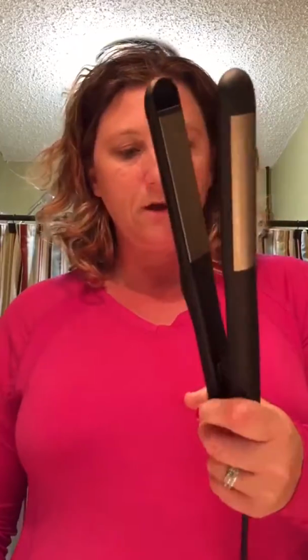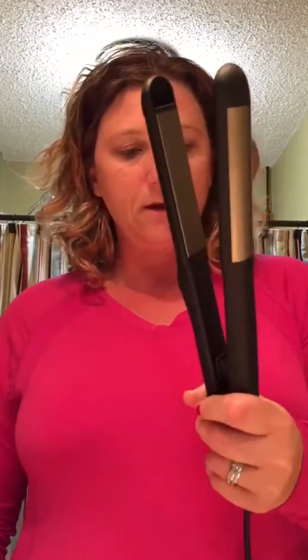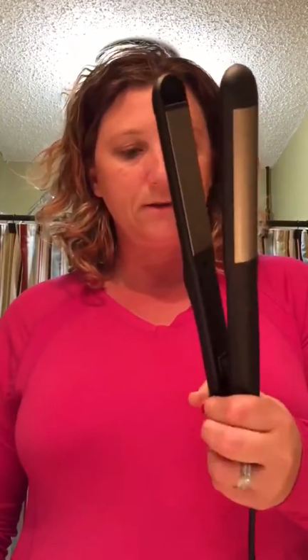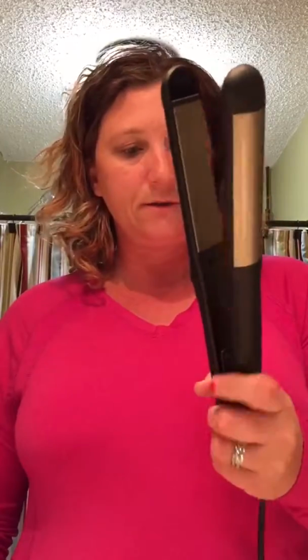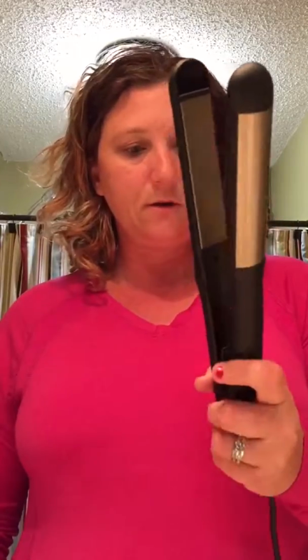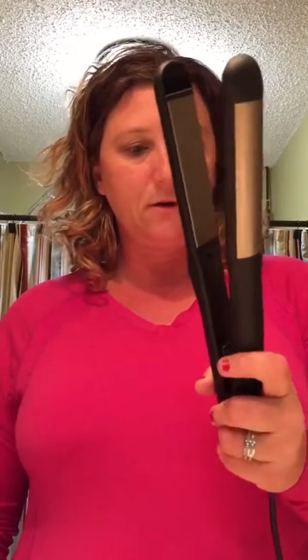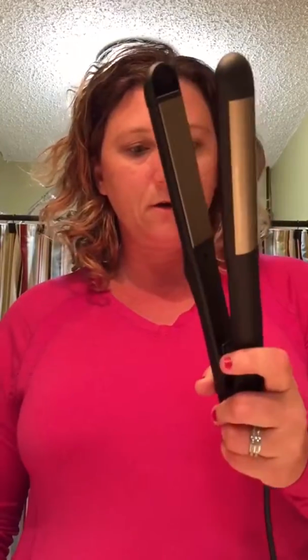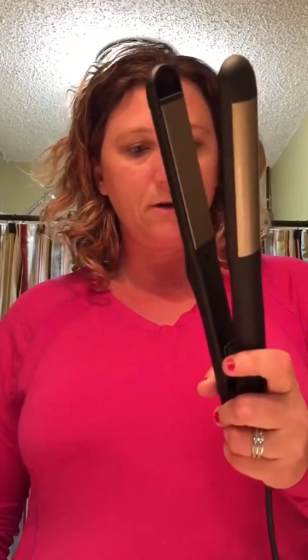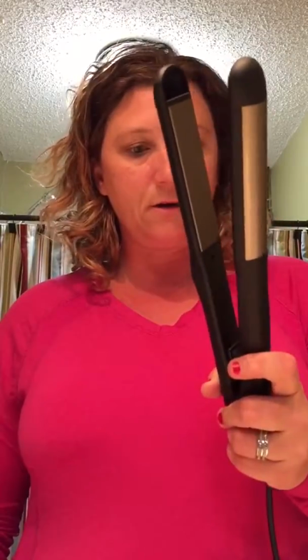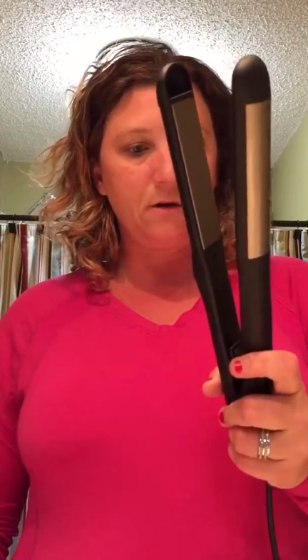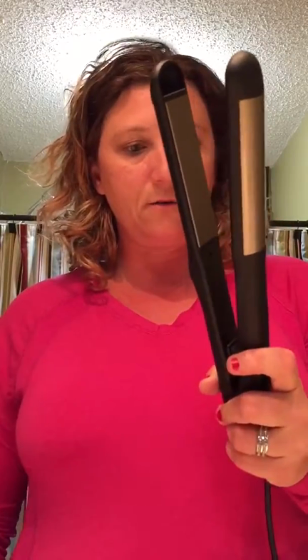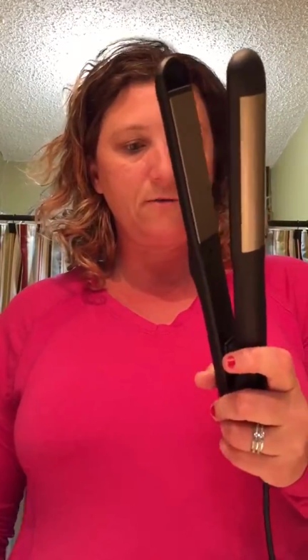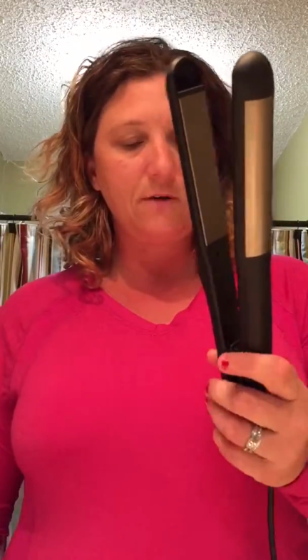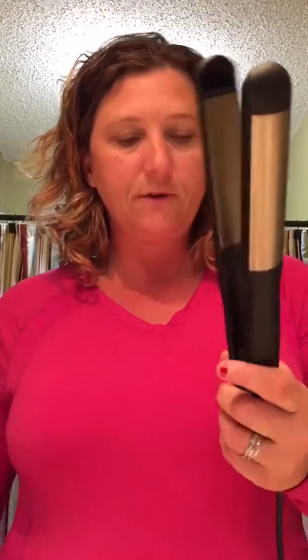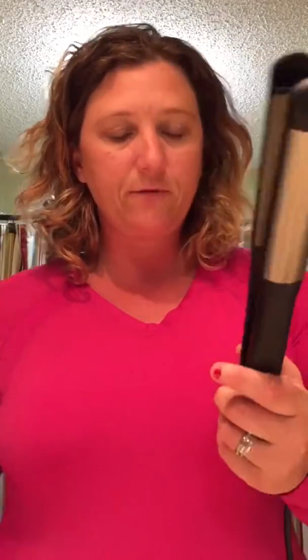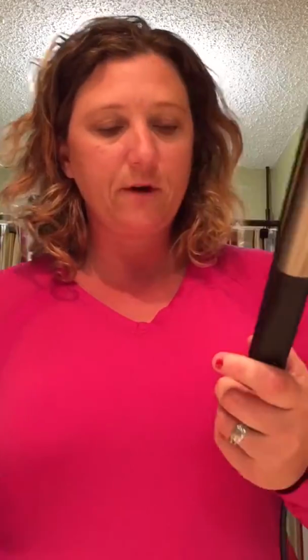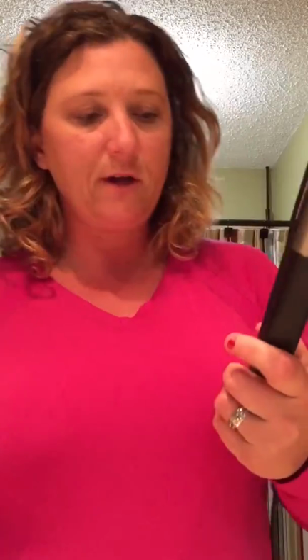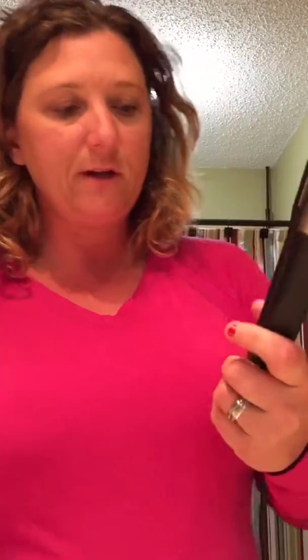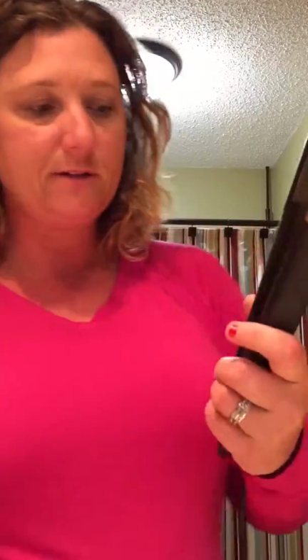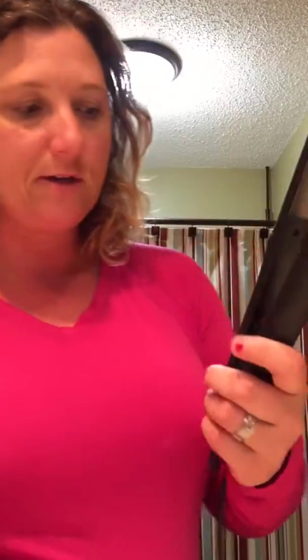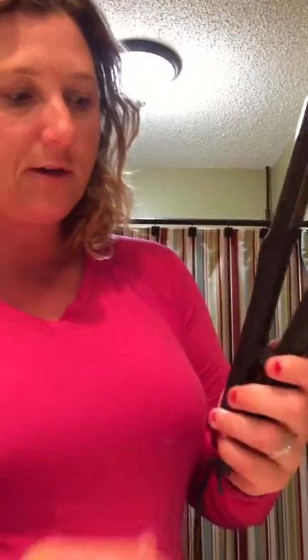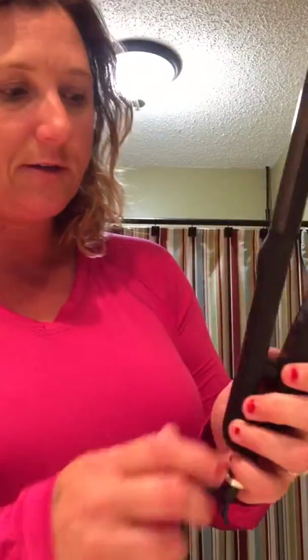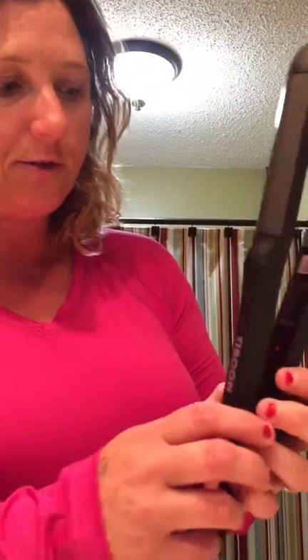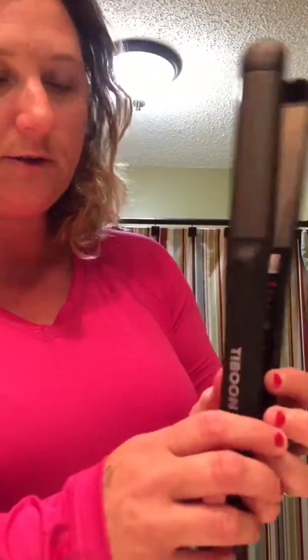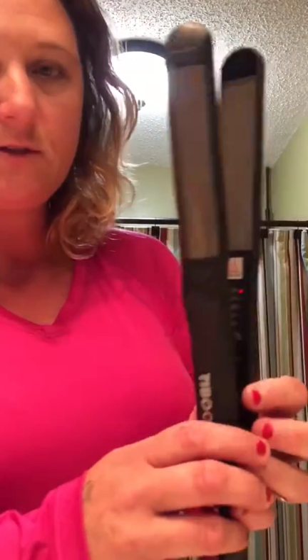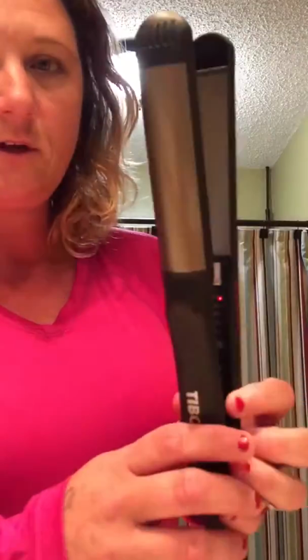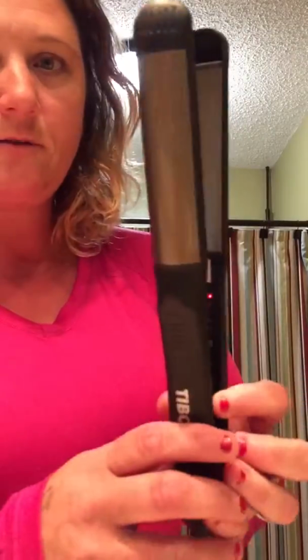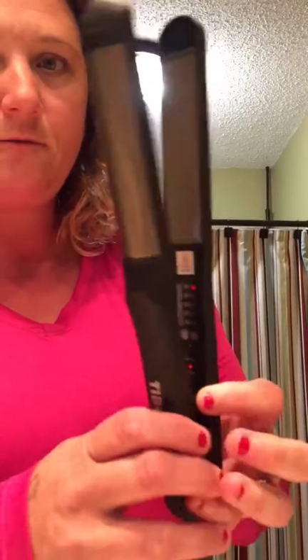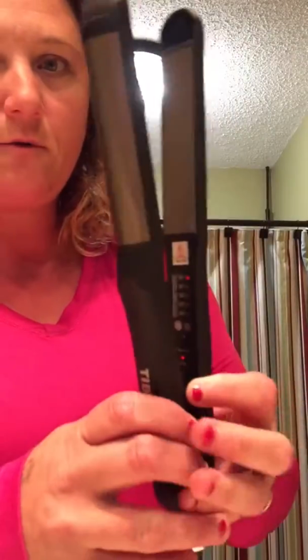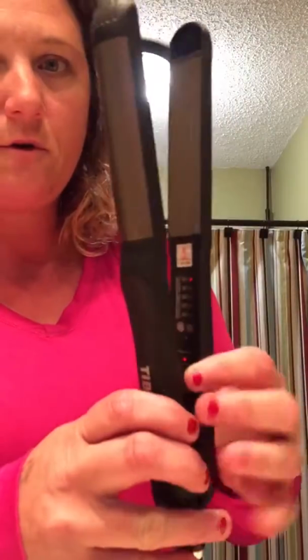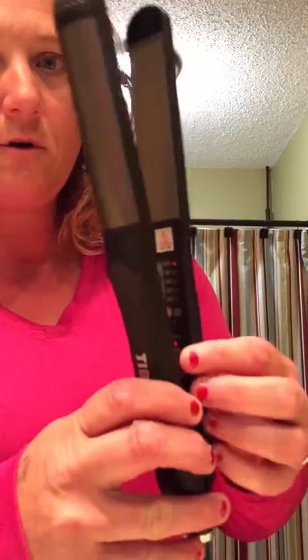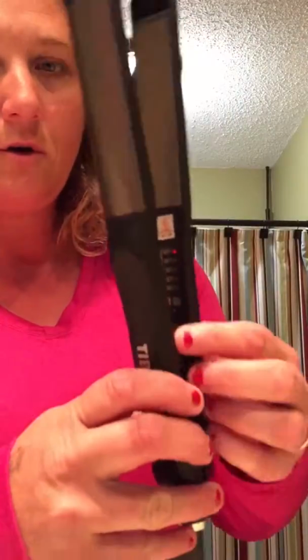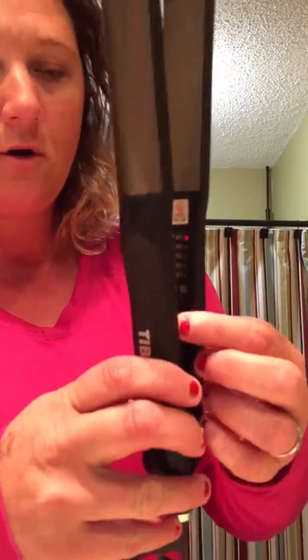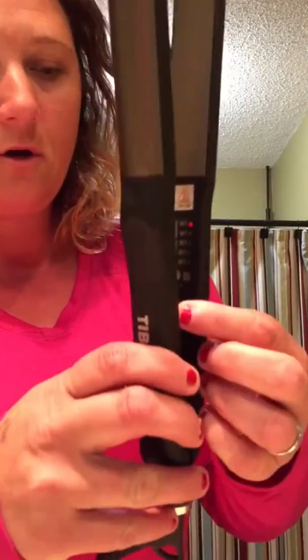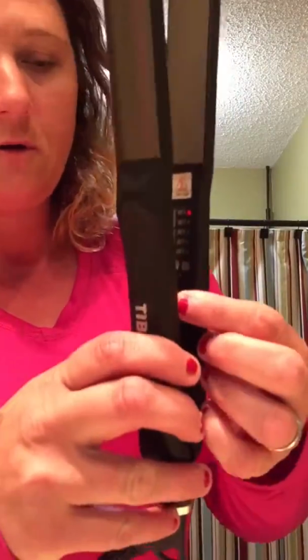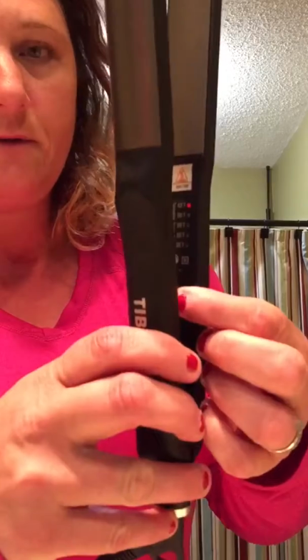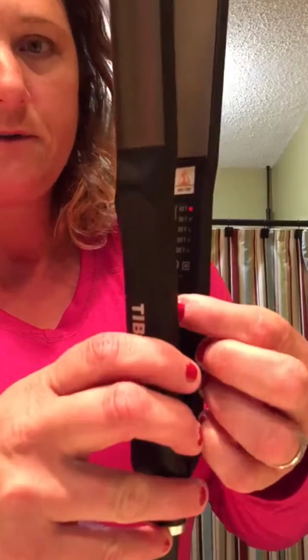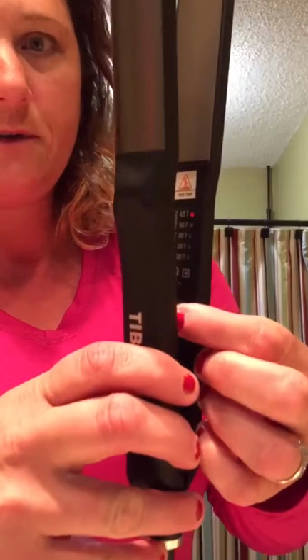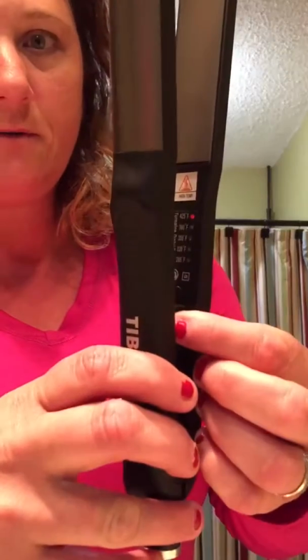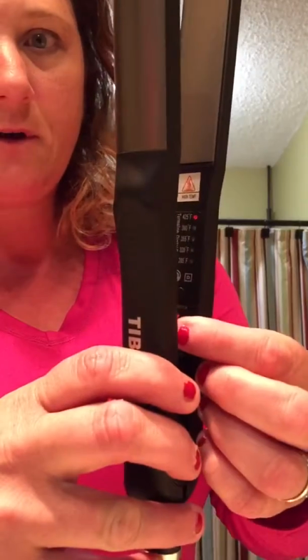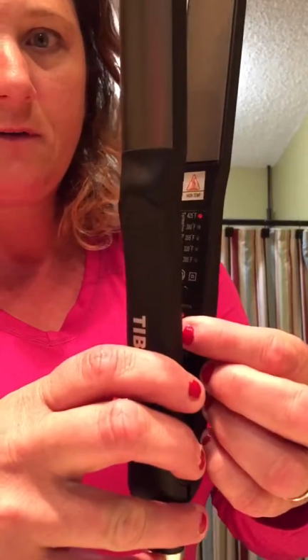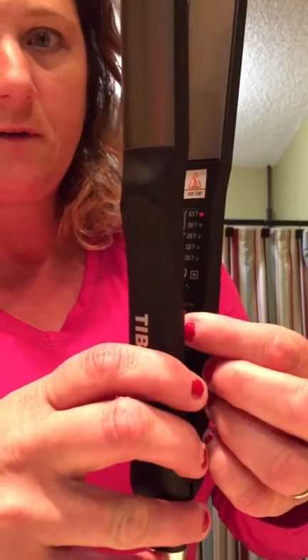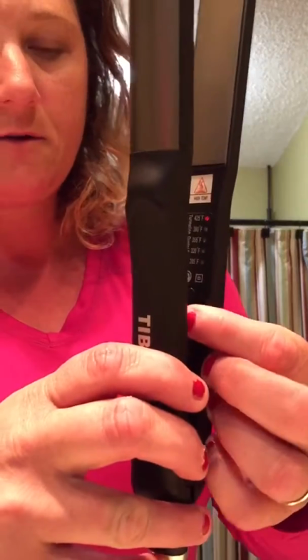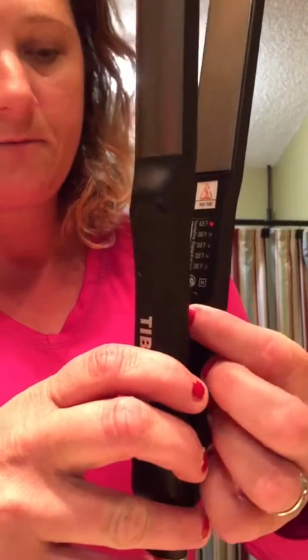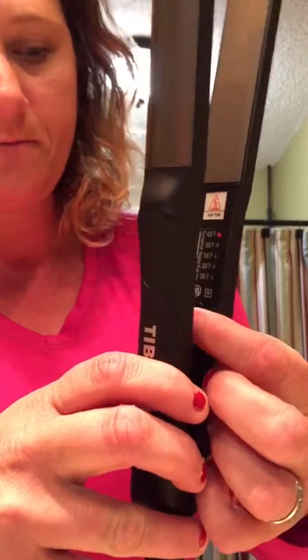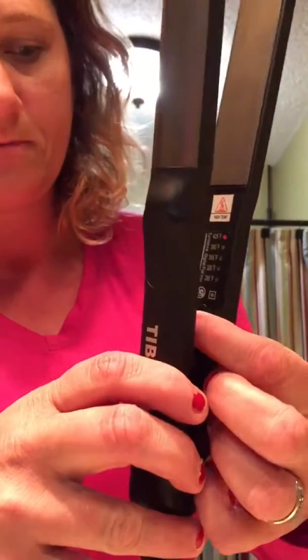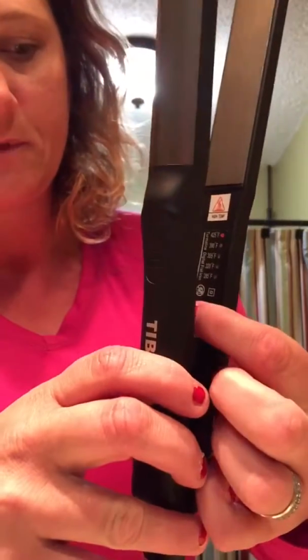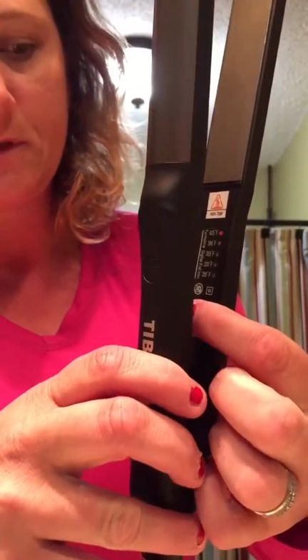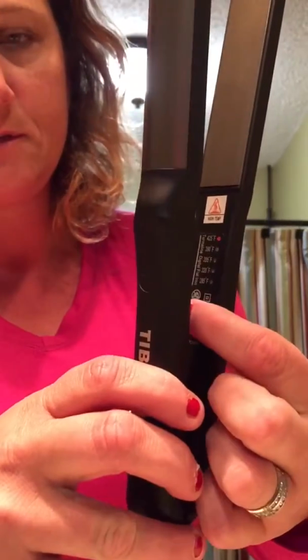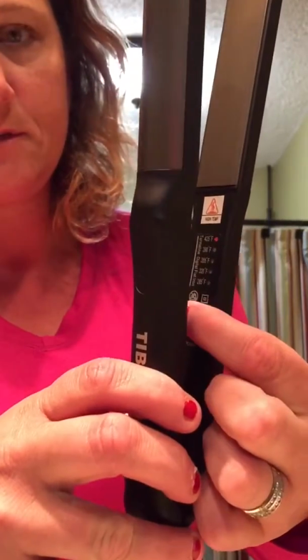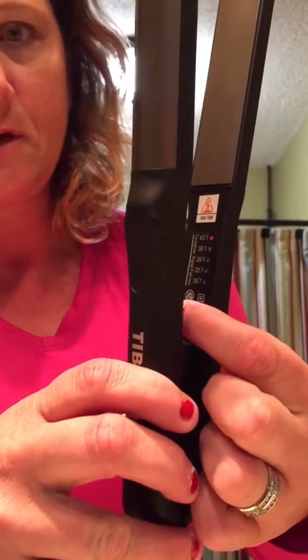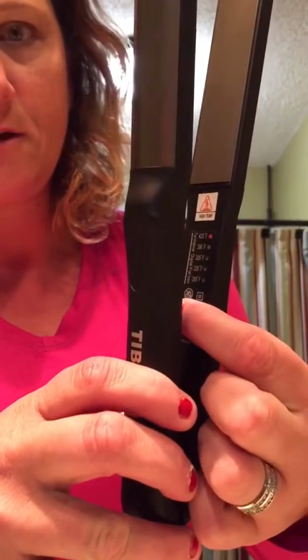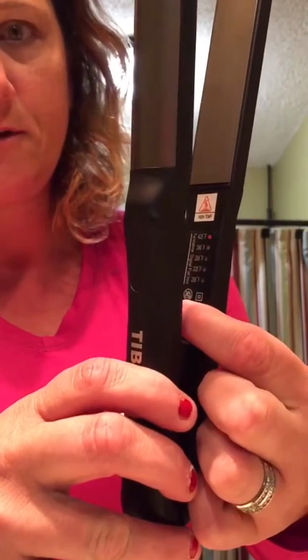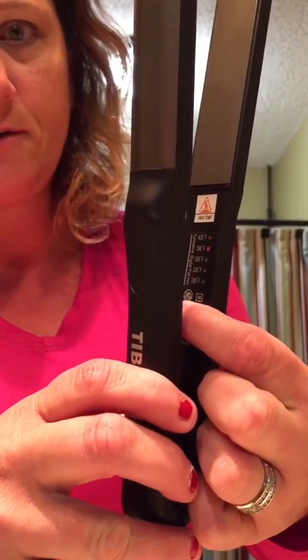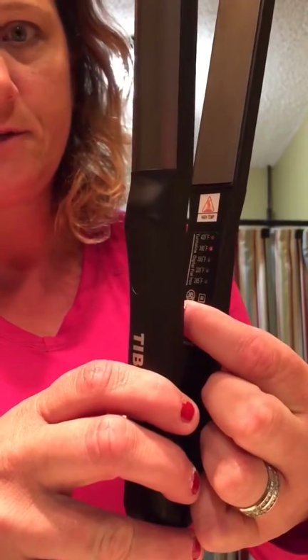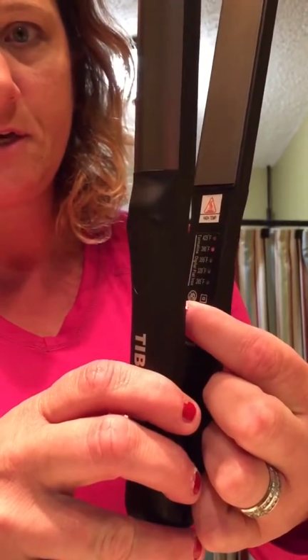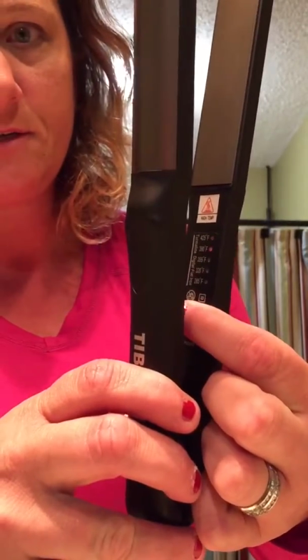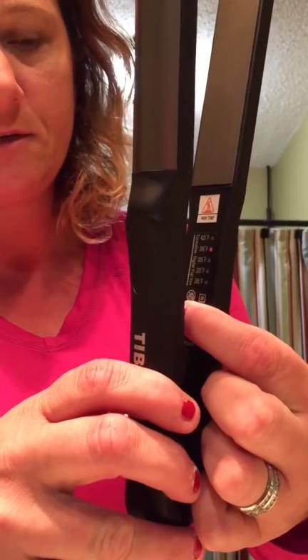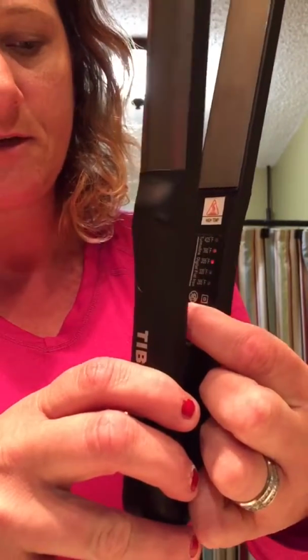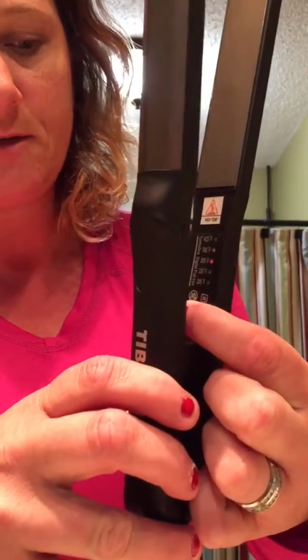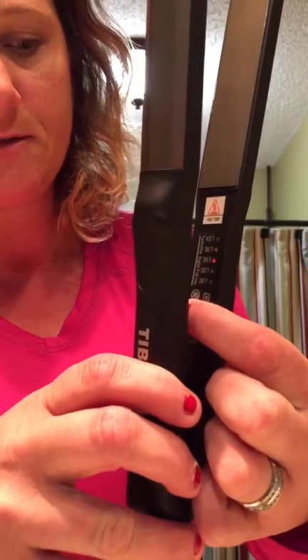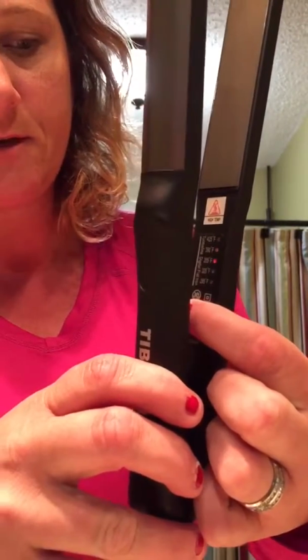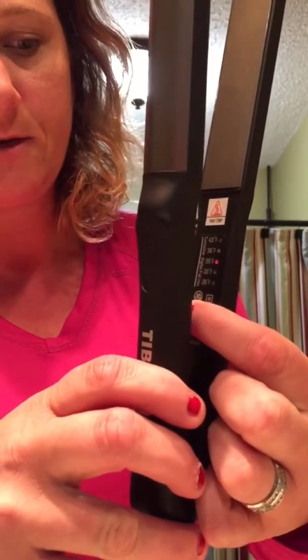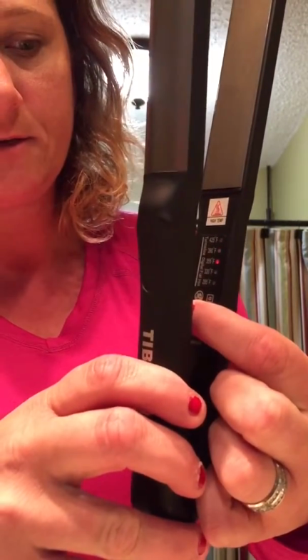It's got five different heat settings you can set it for, if you see right there. This is how you change the heat settings.